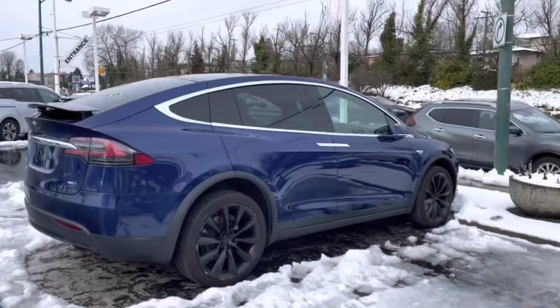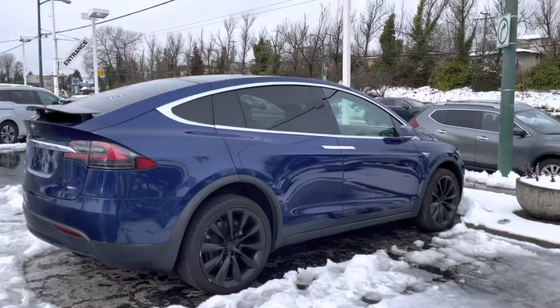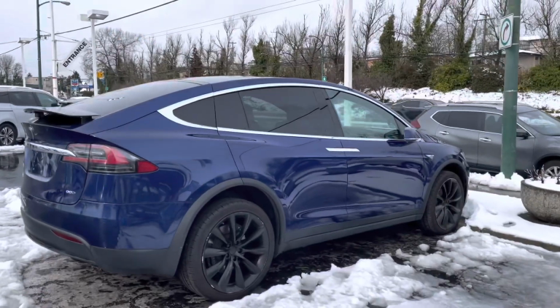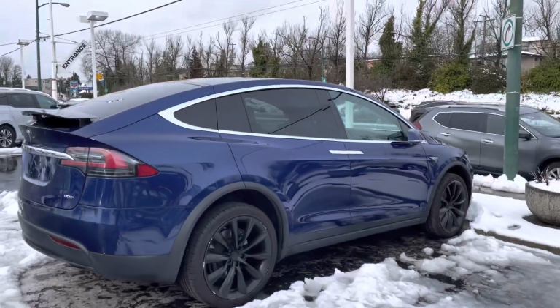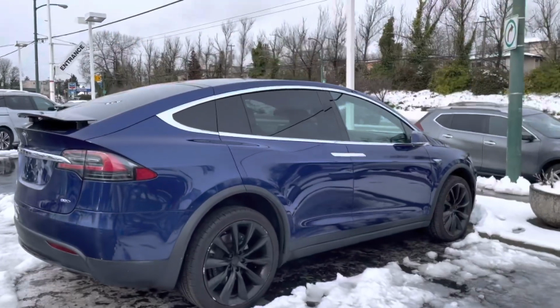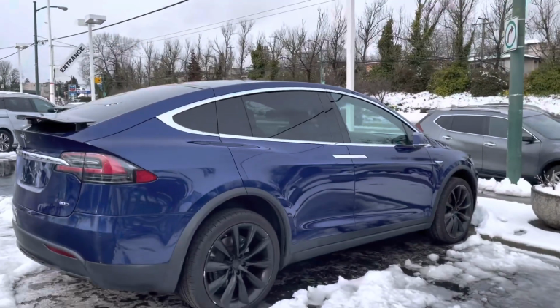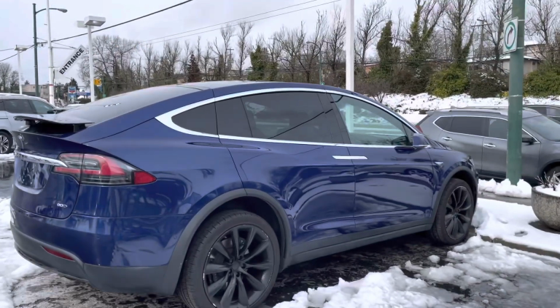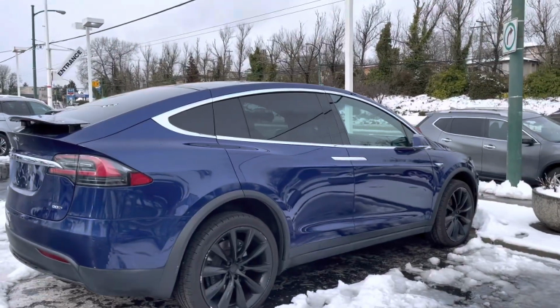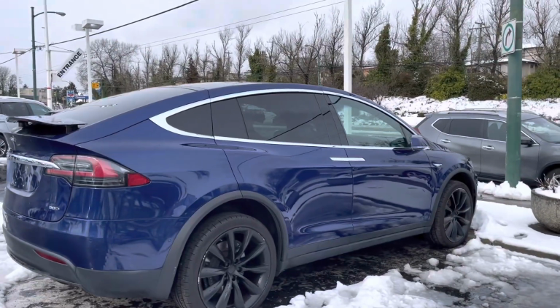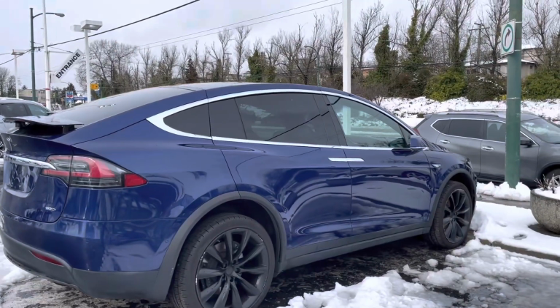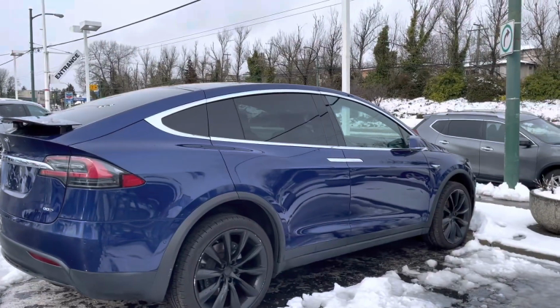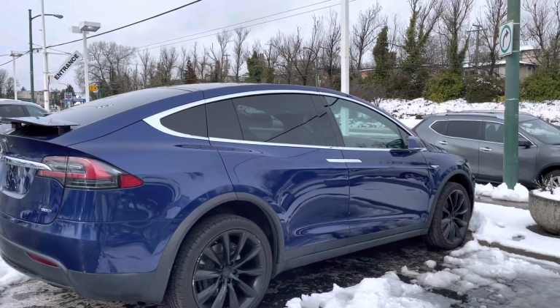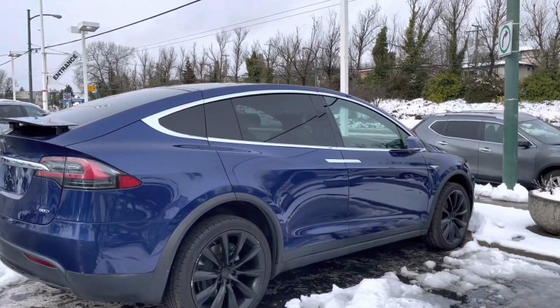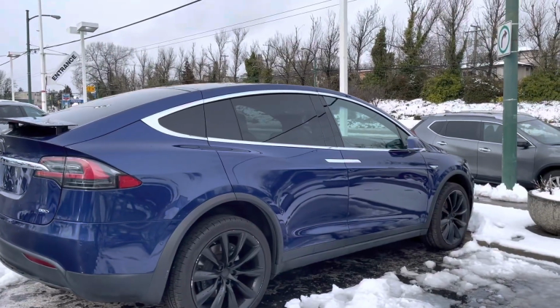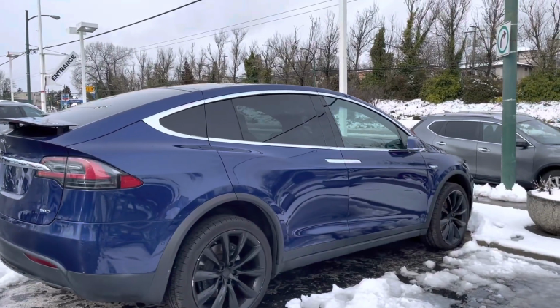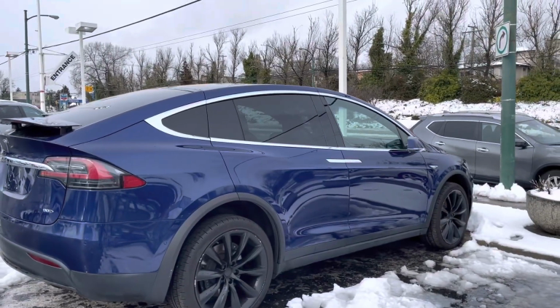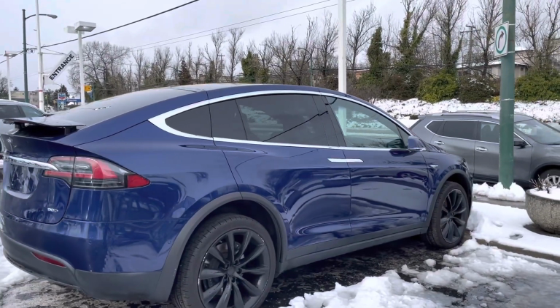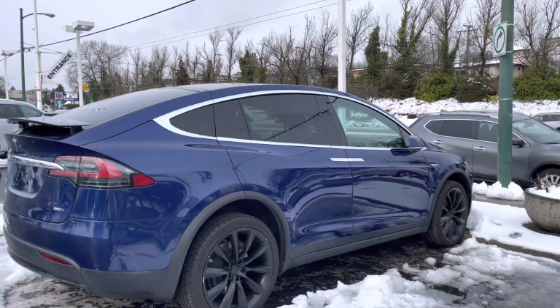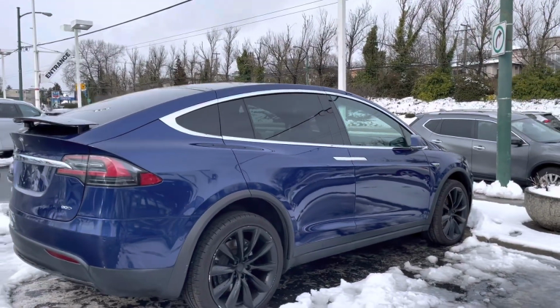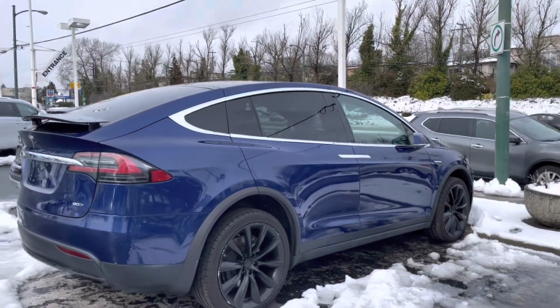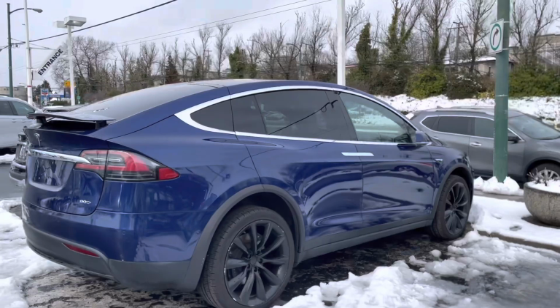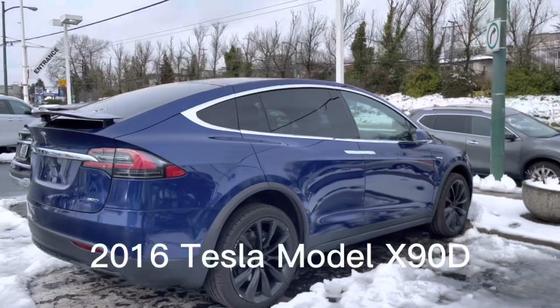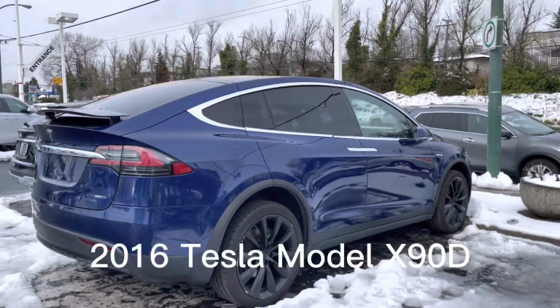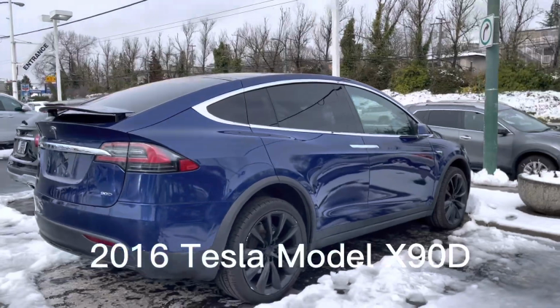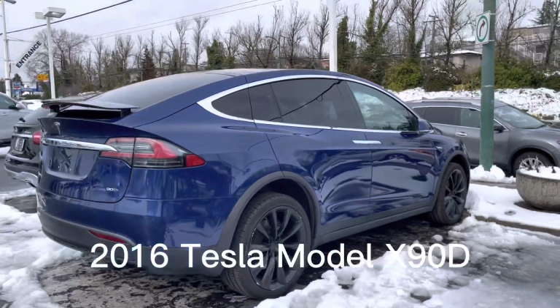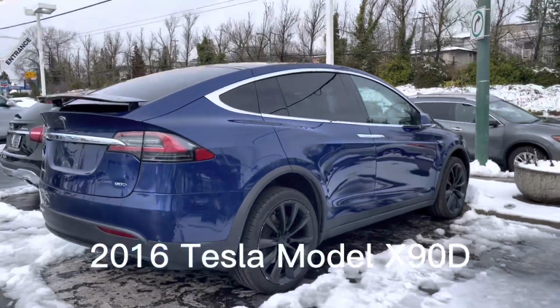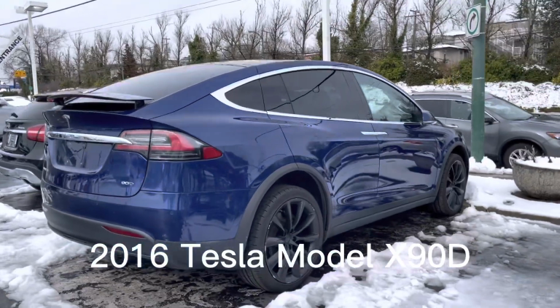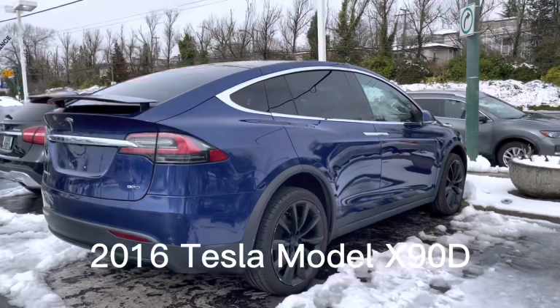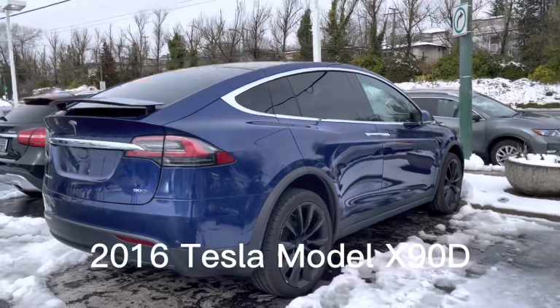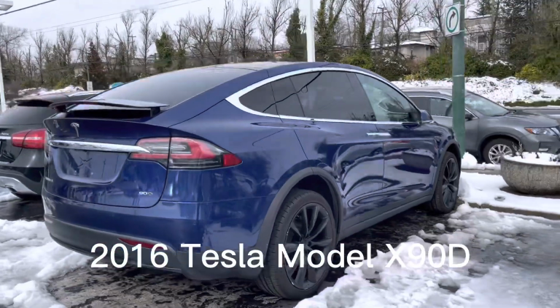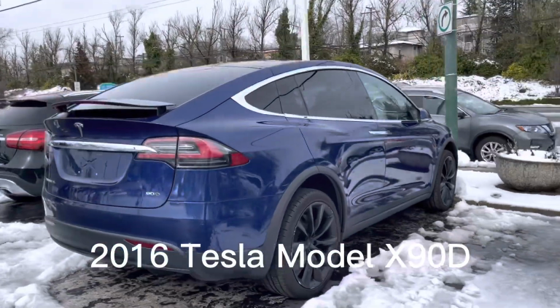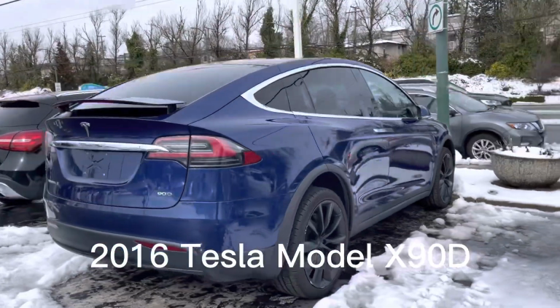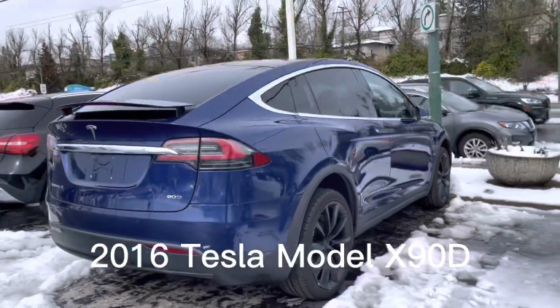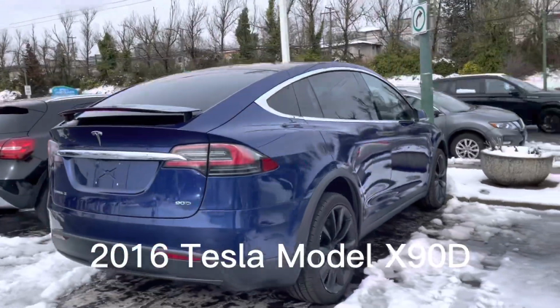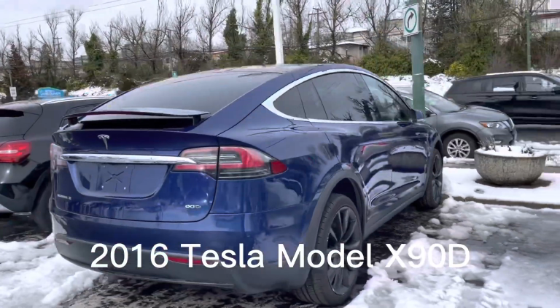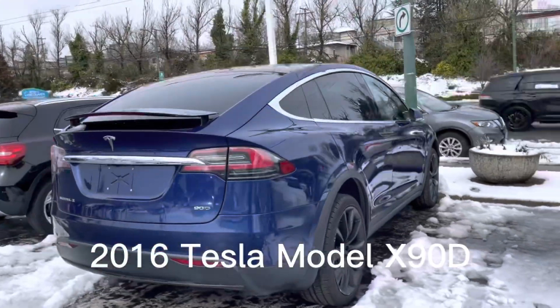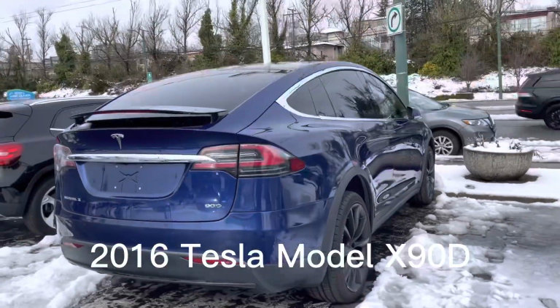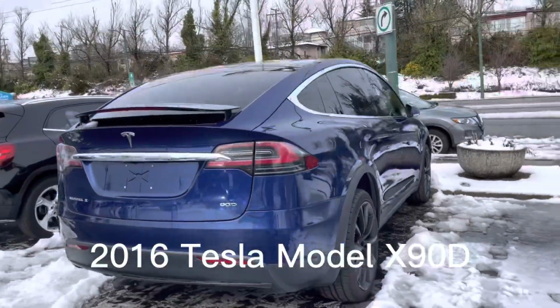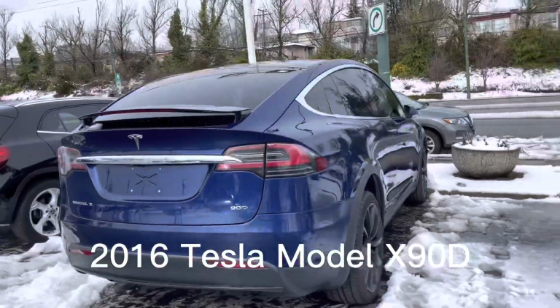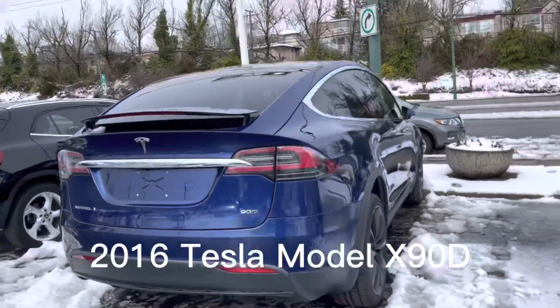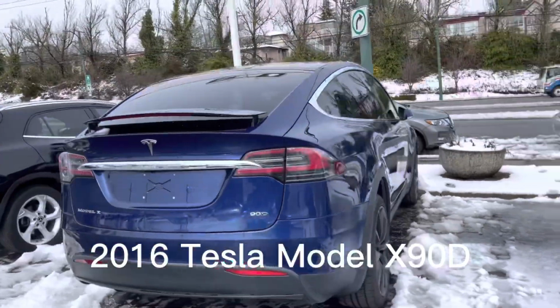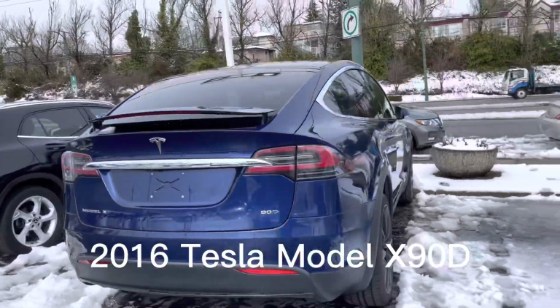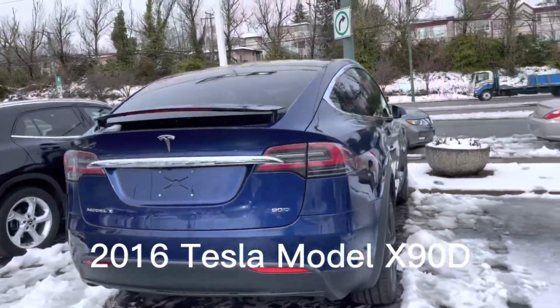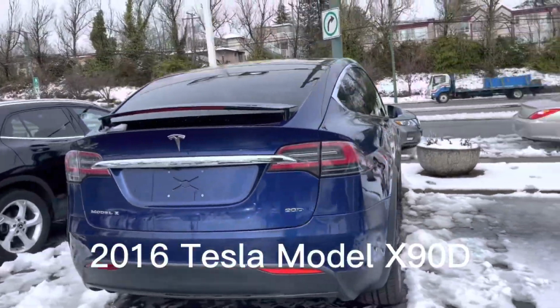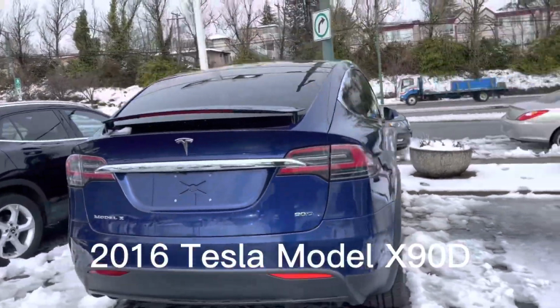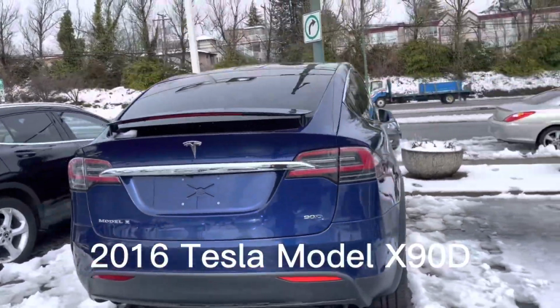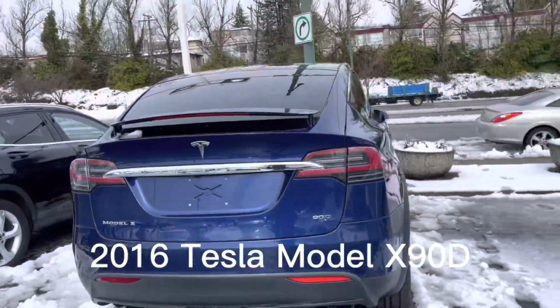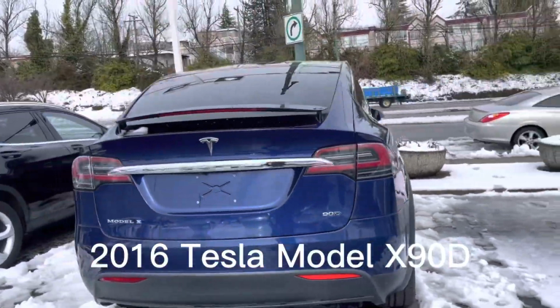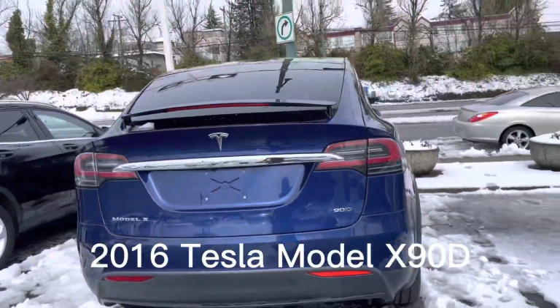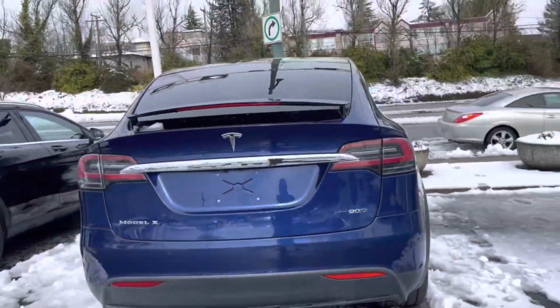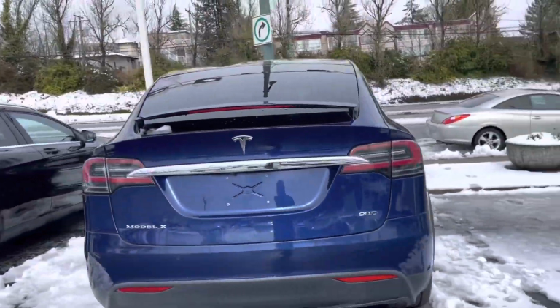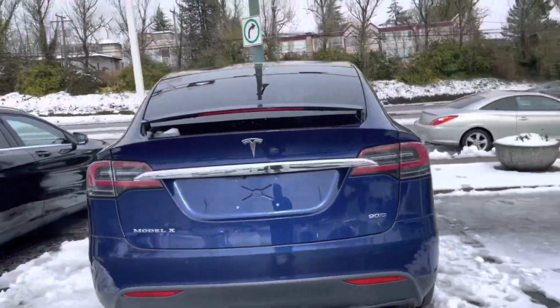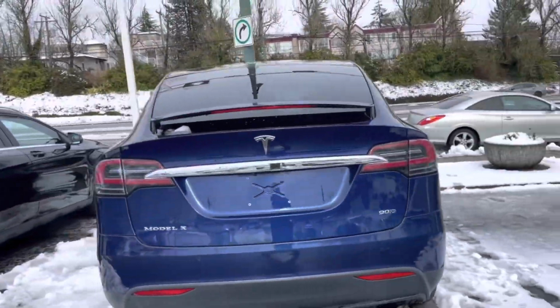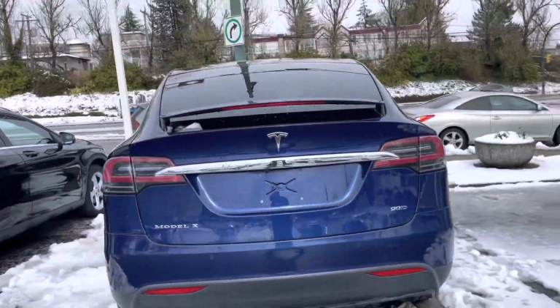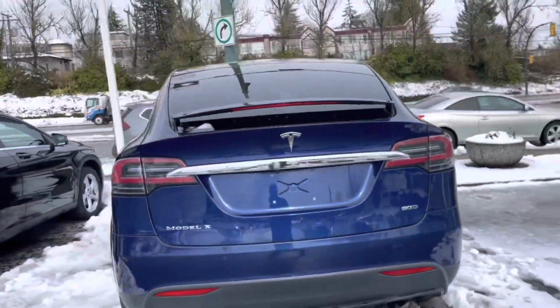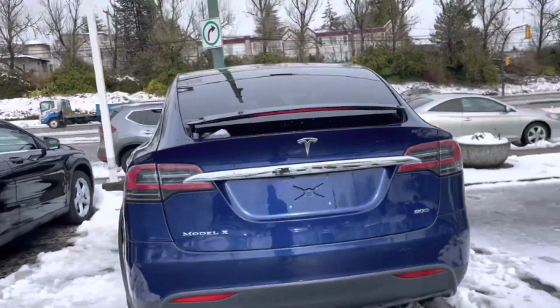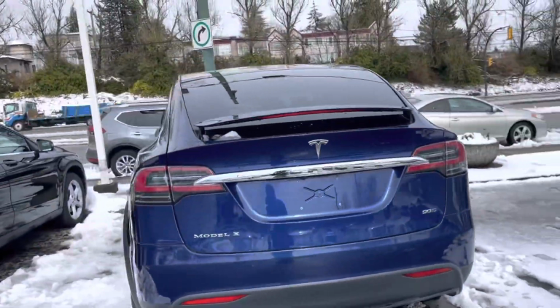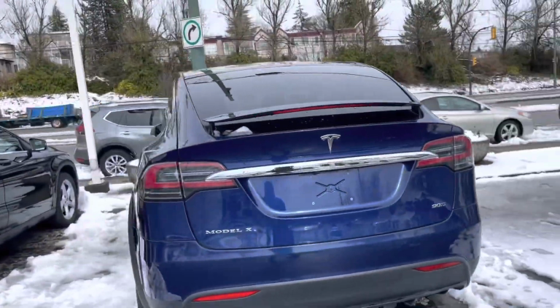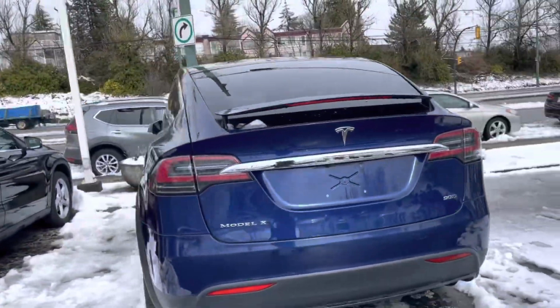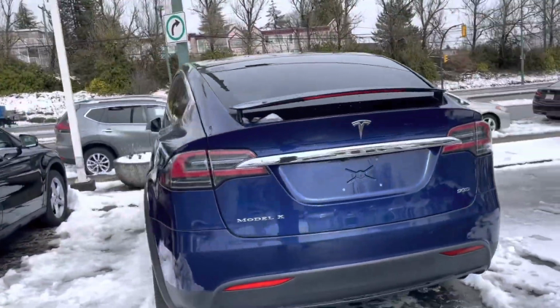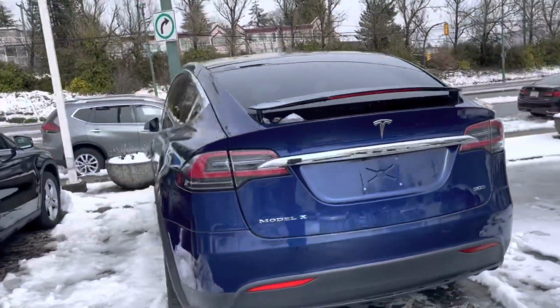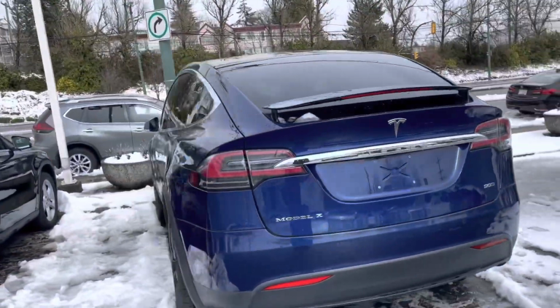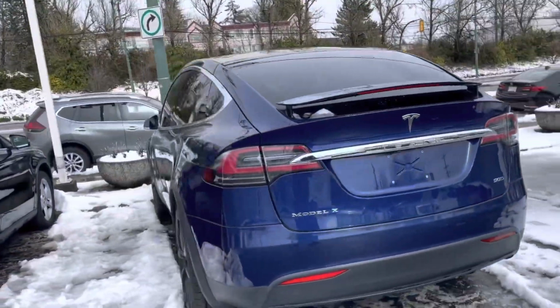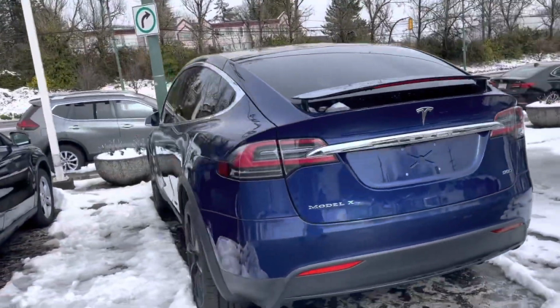Here we have a Tesla Model X, 2016 model that seats seven. It's the Model X 90D.